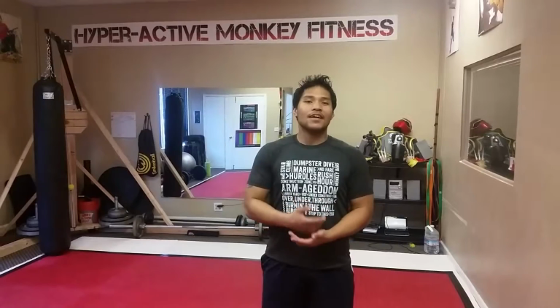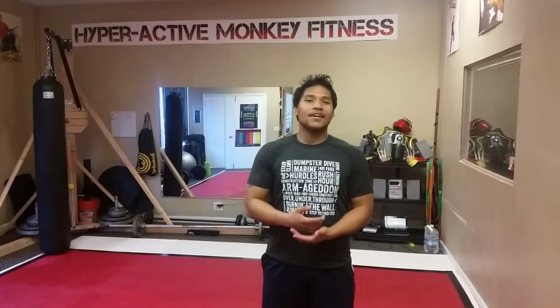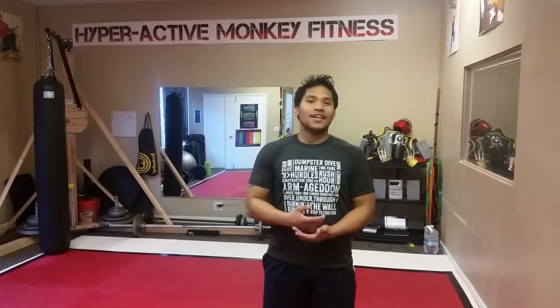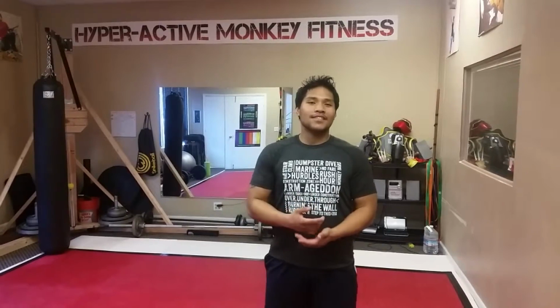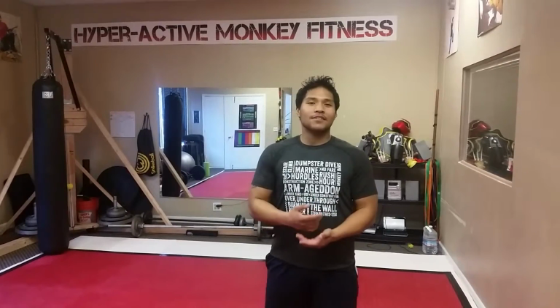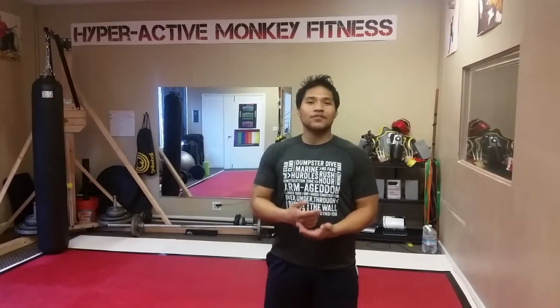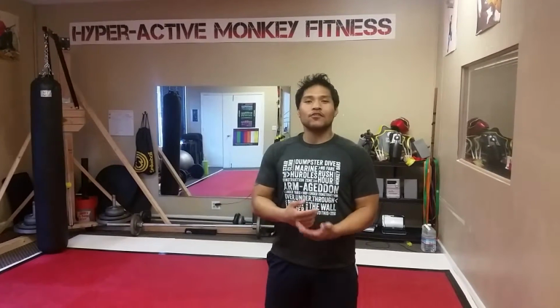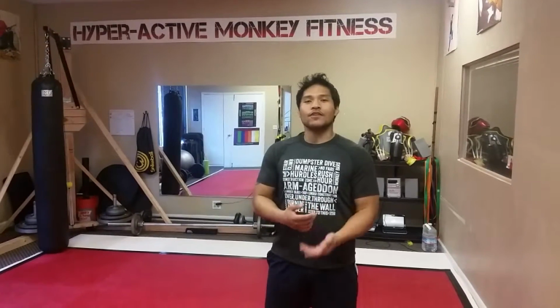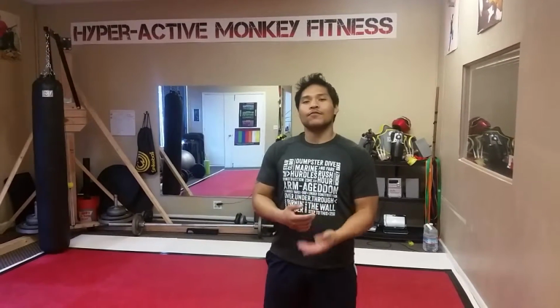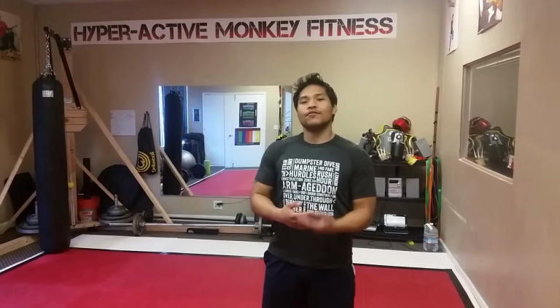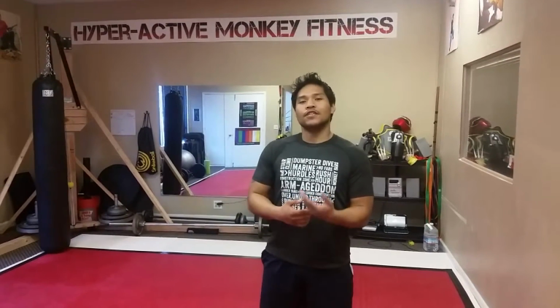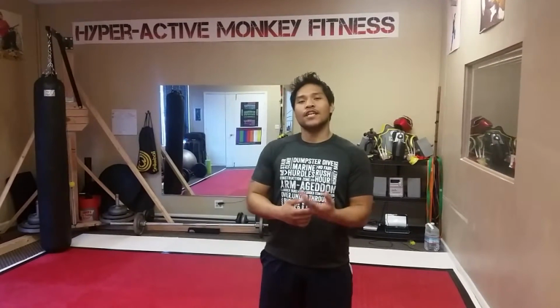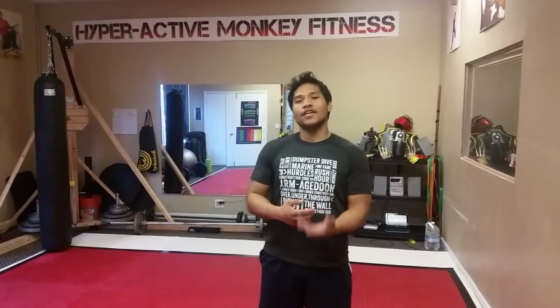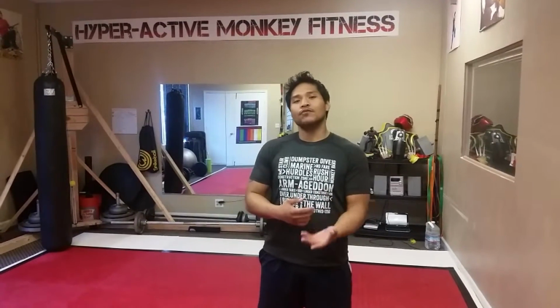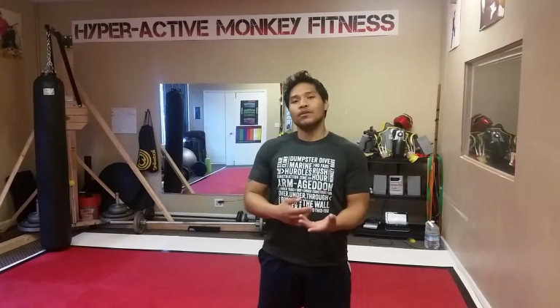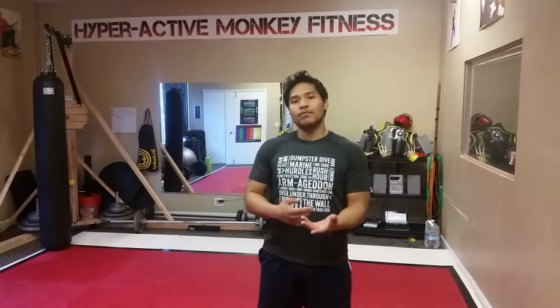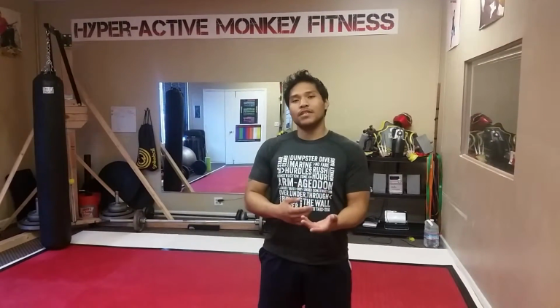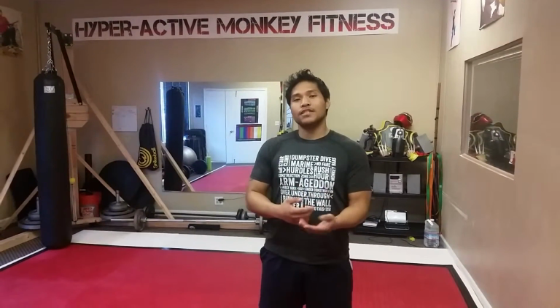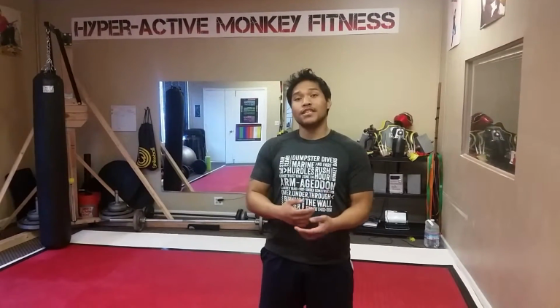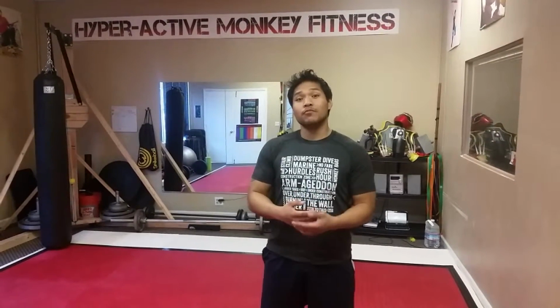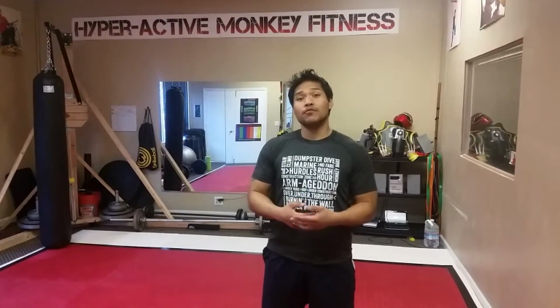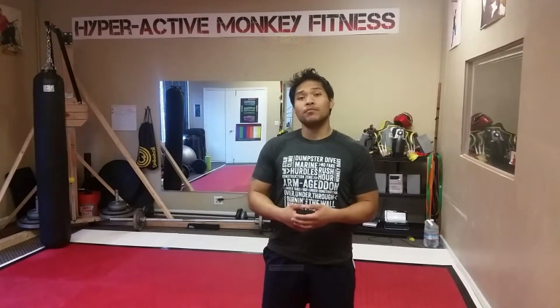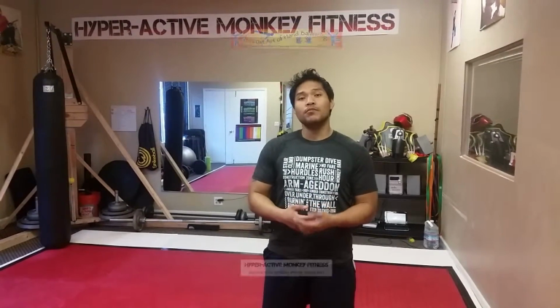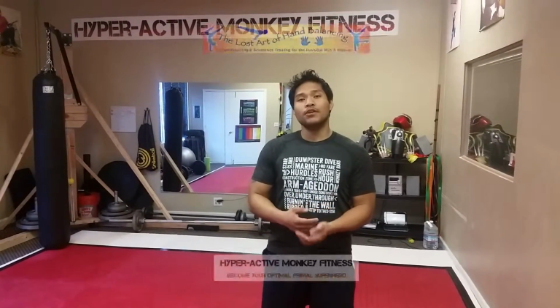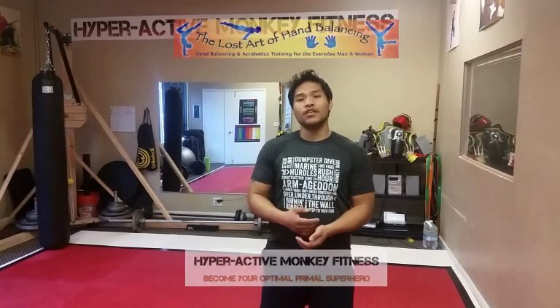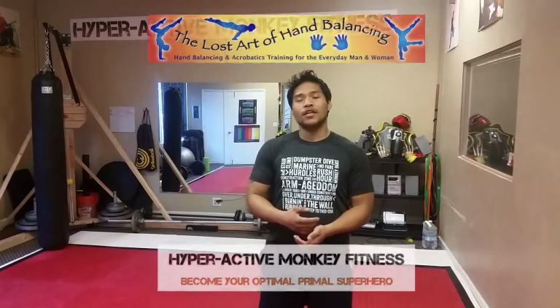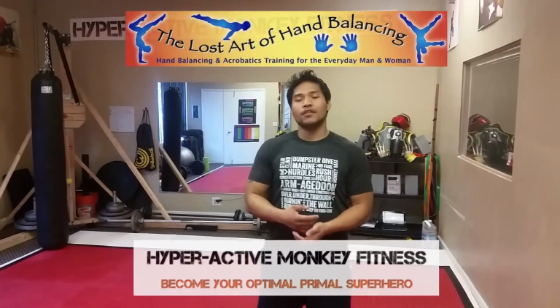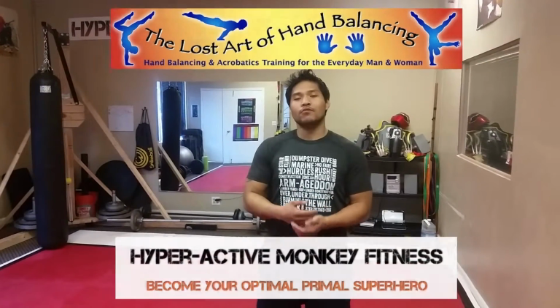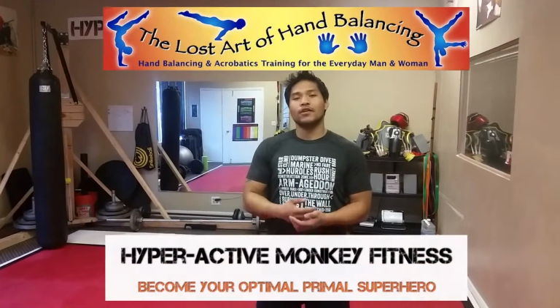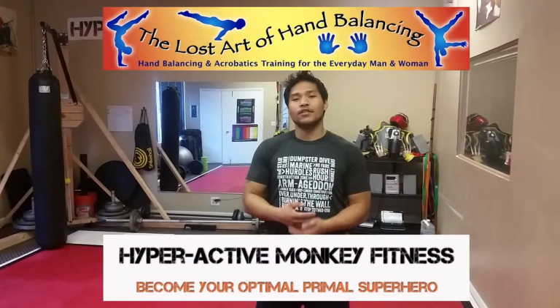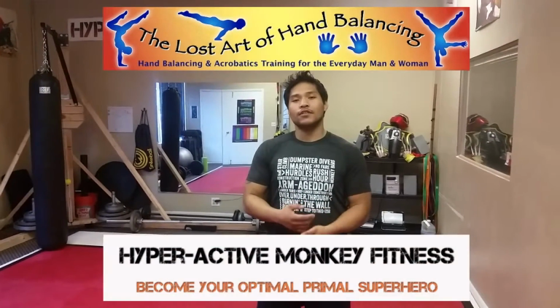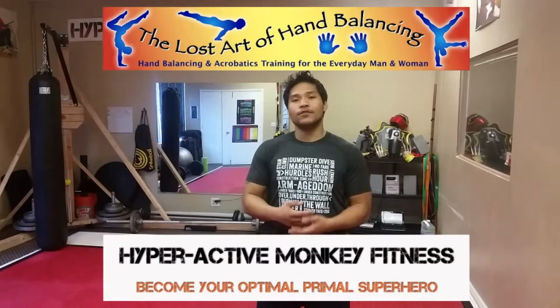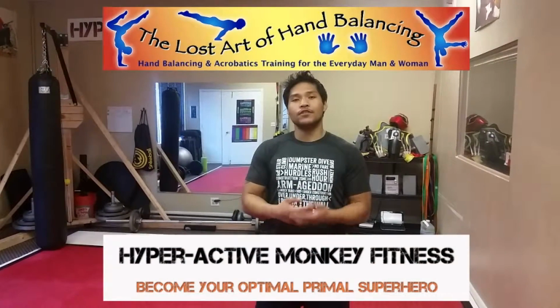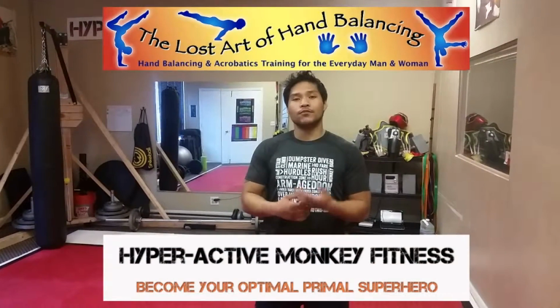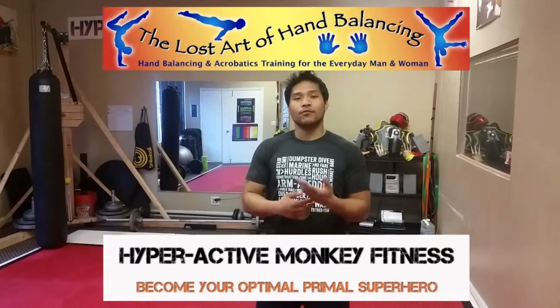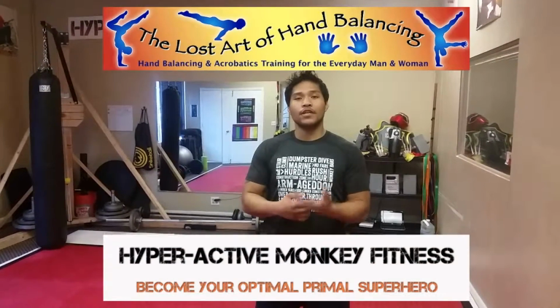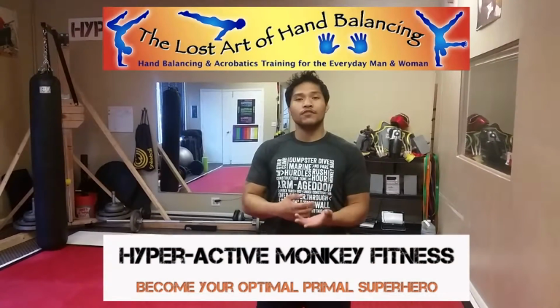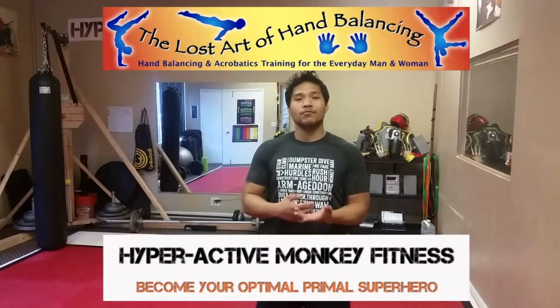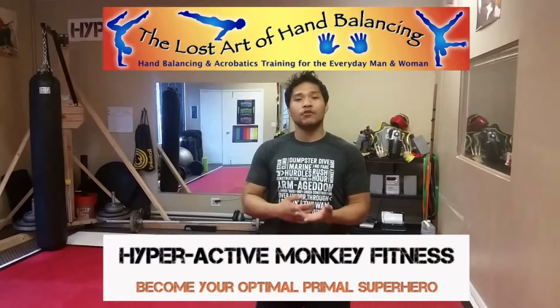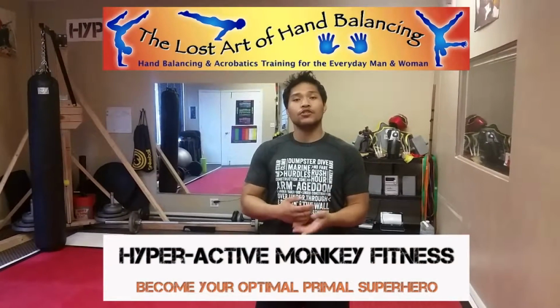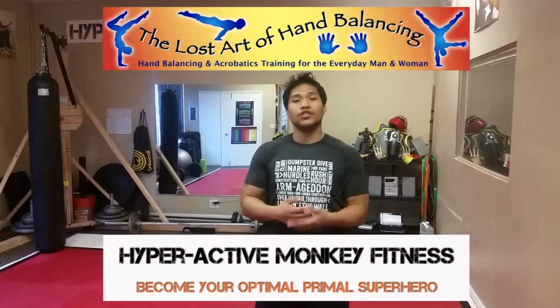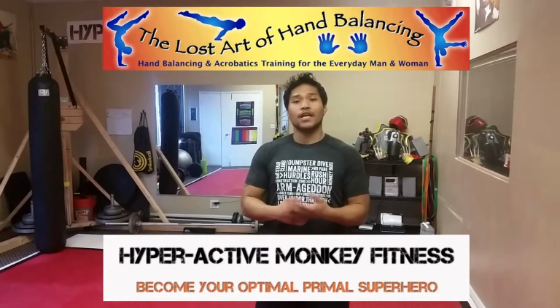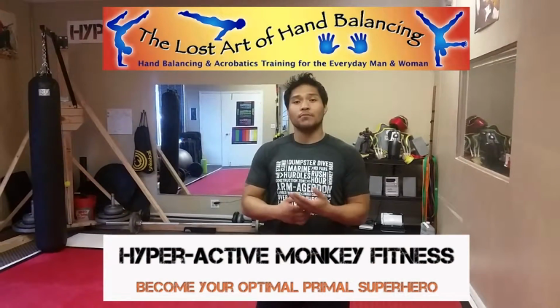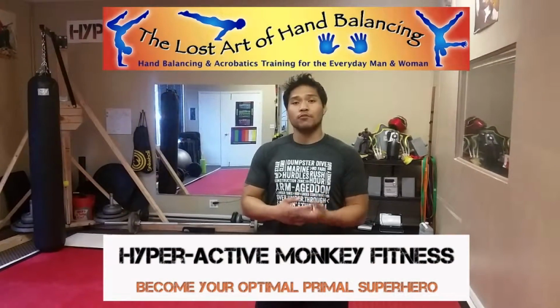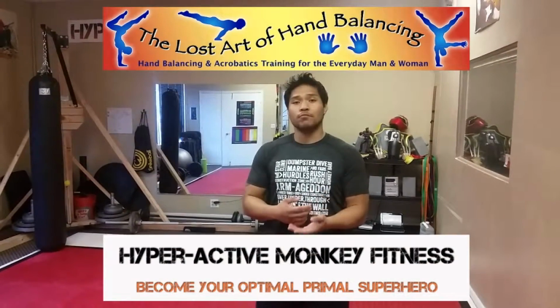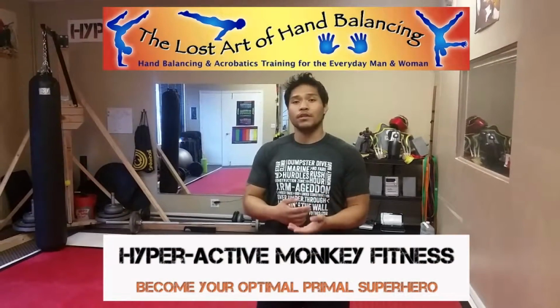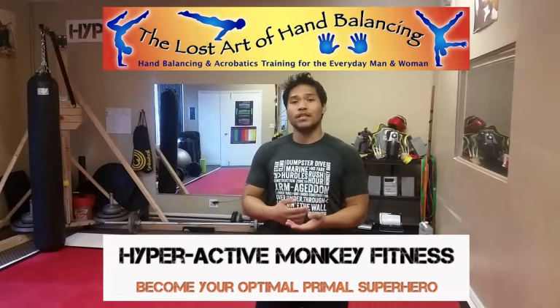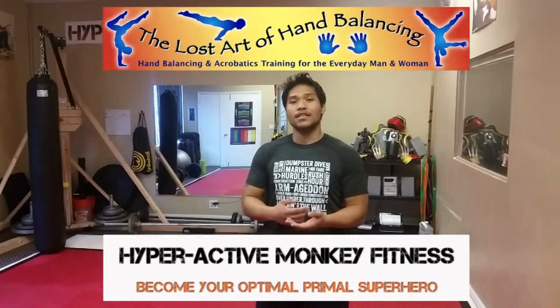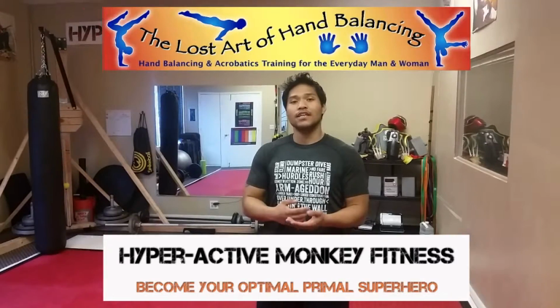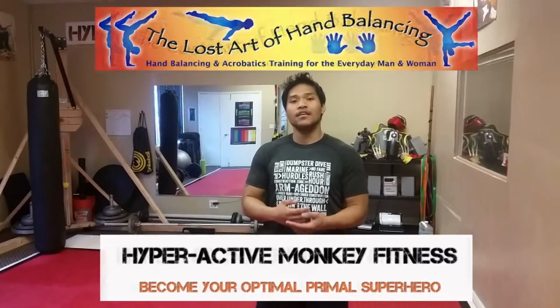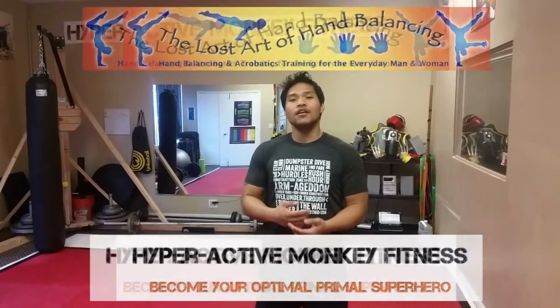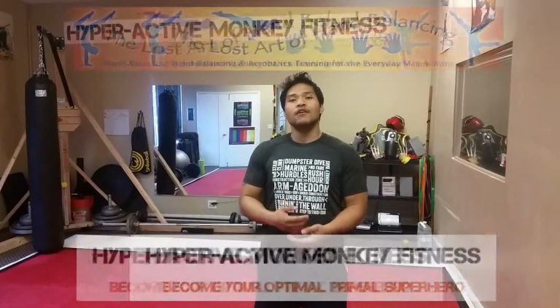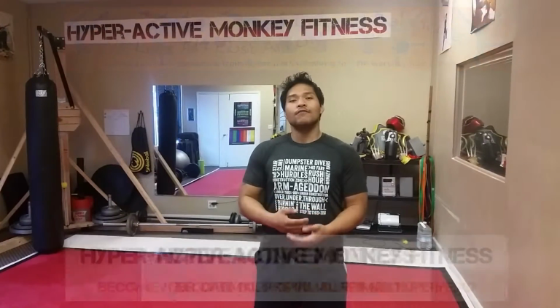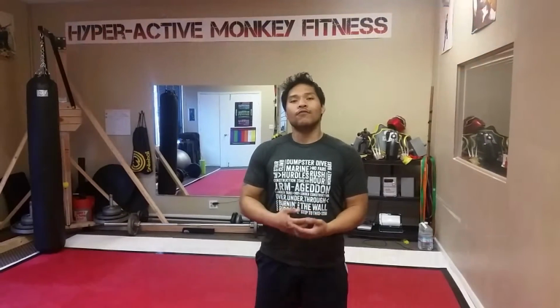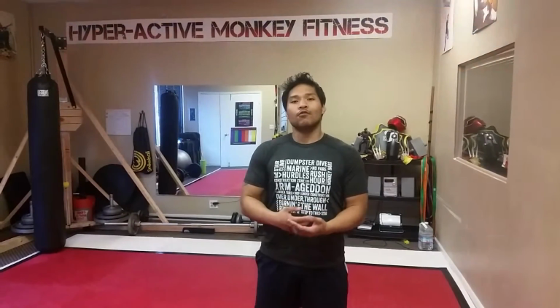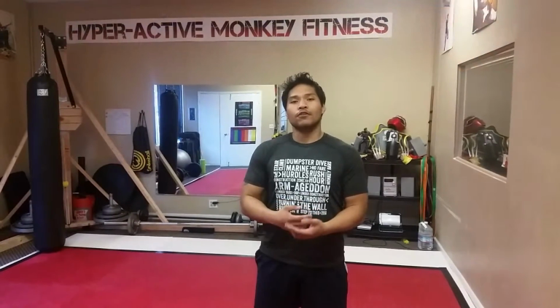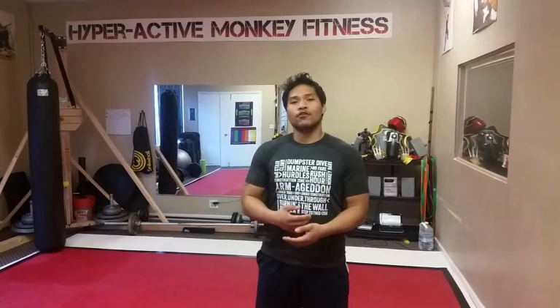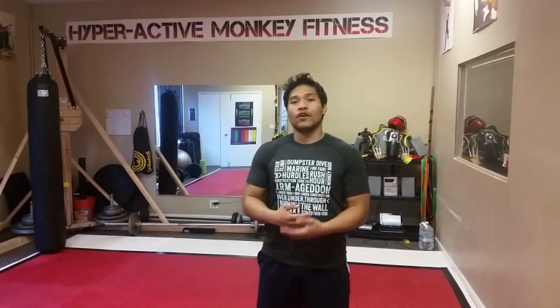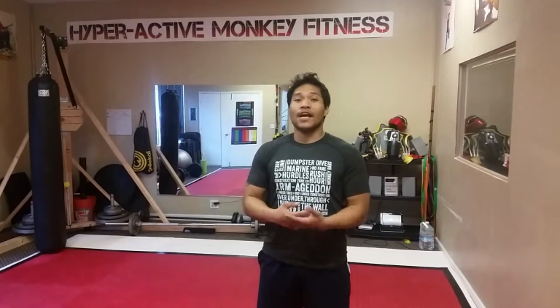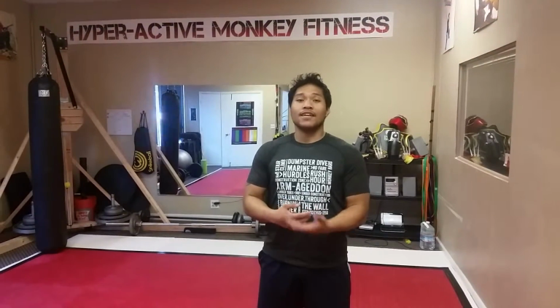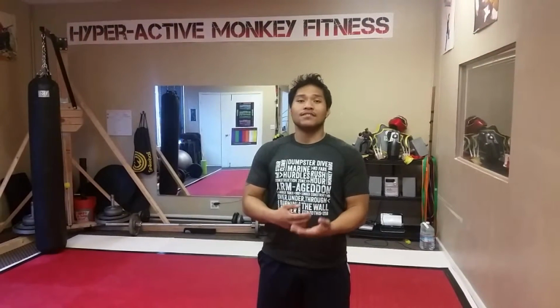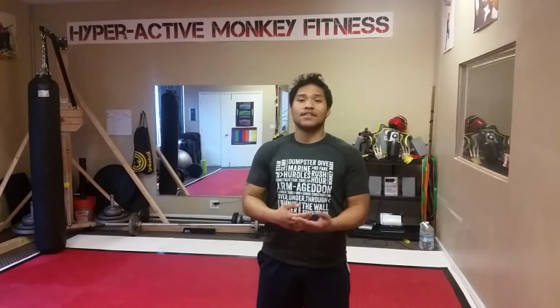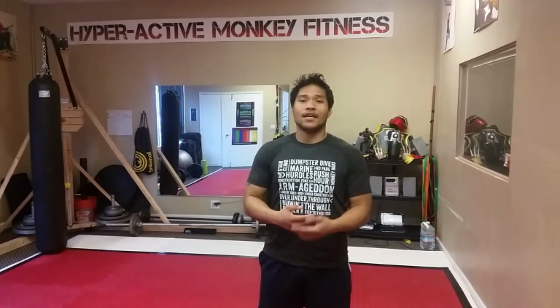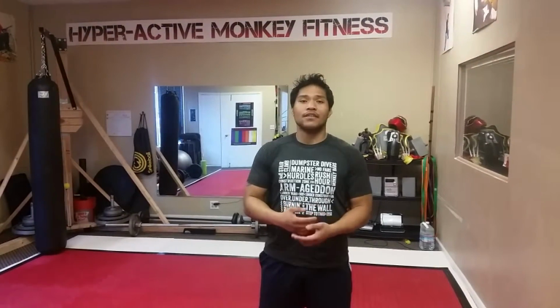Hey guys, how's it going? Now for today's one minute tip, we'll be working on a way to increase your range of motion and mobility for your handstand.